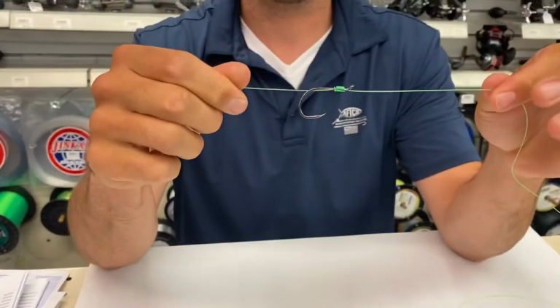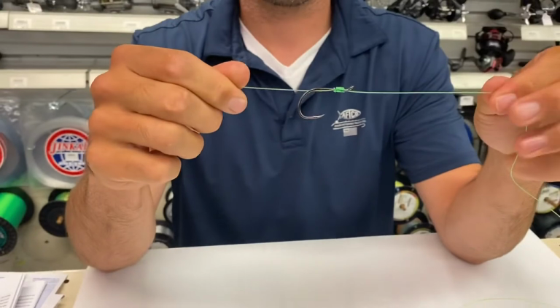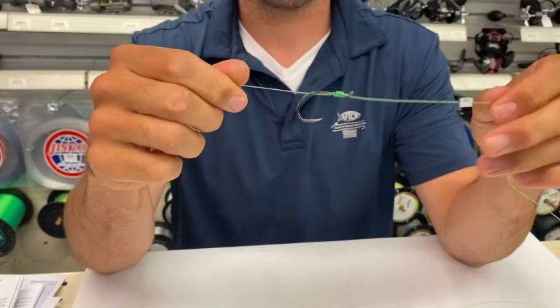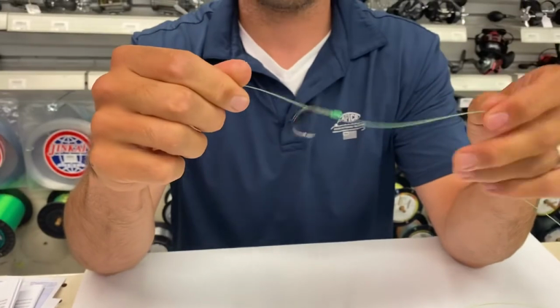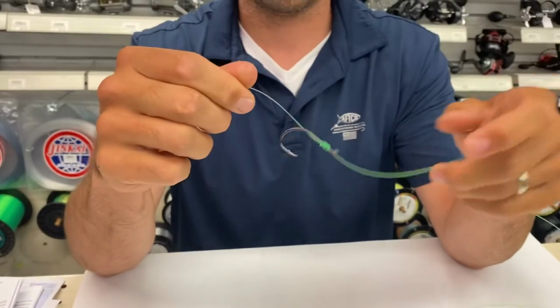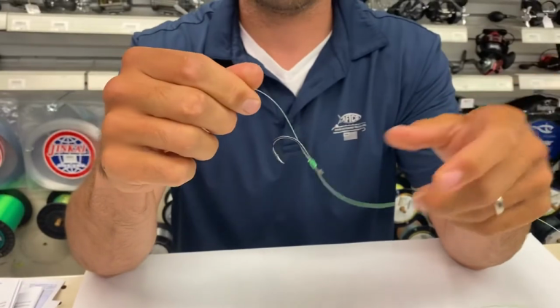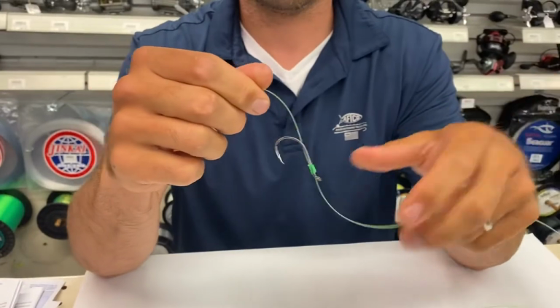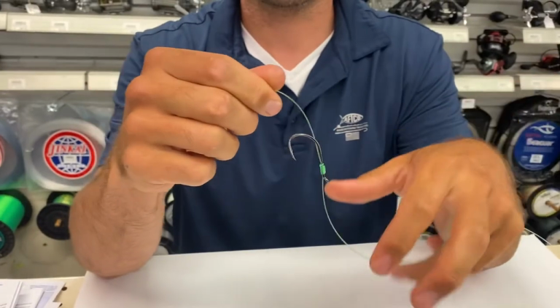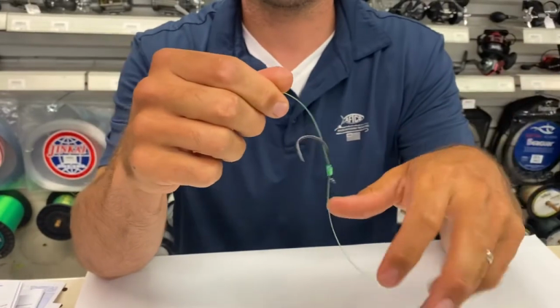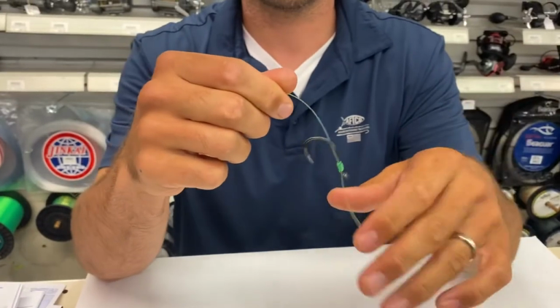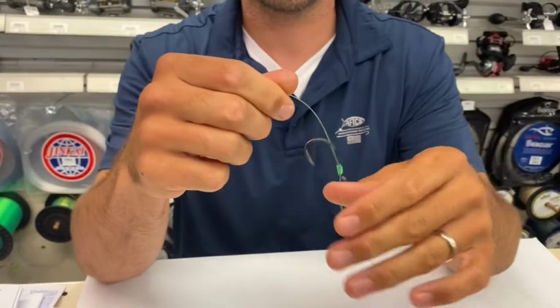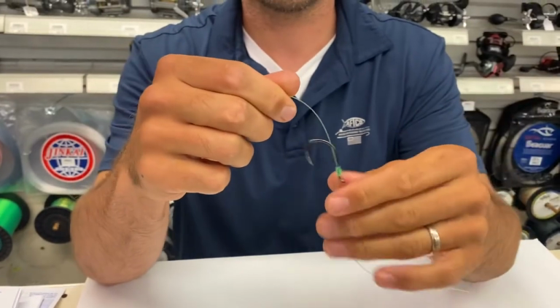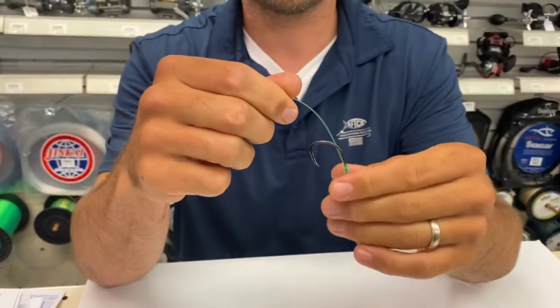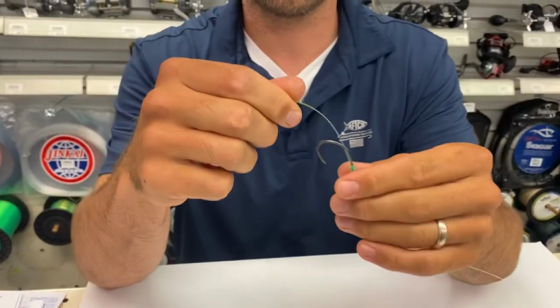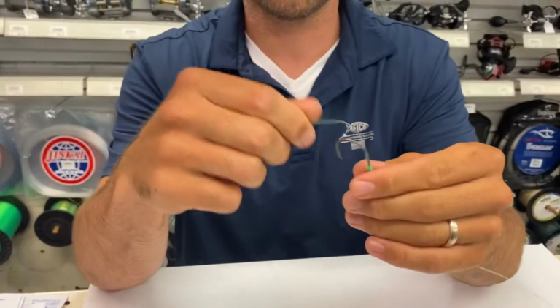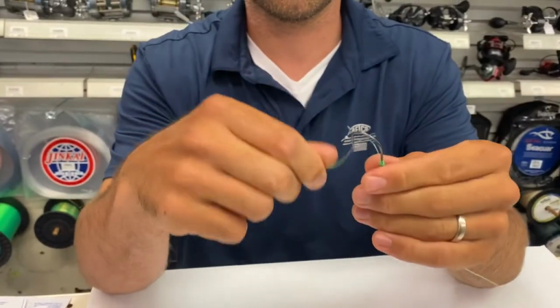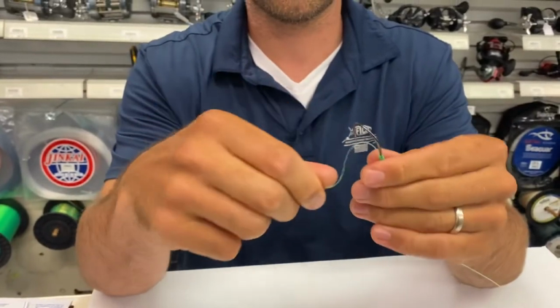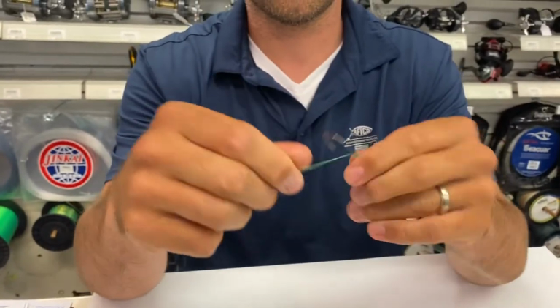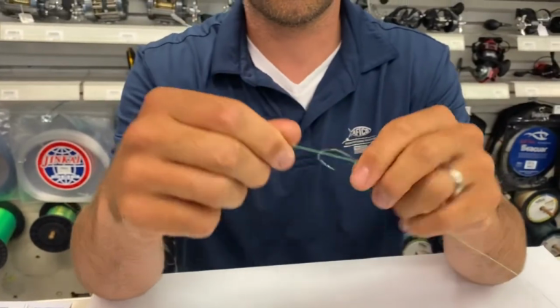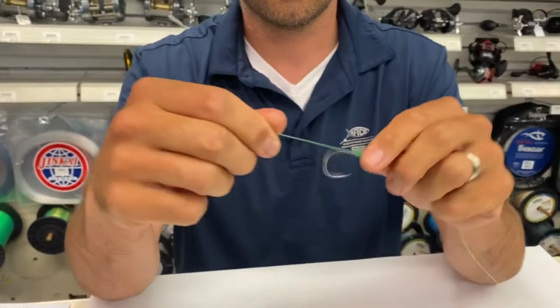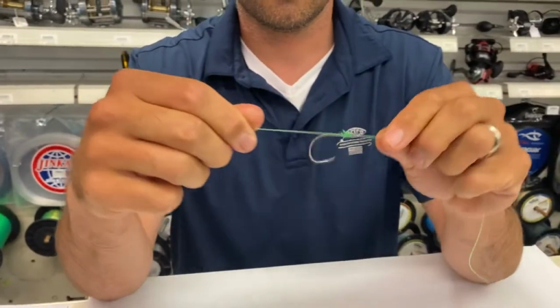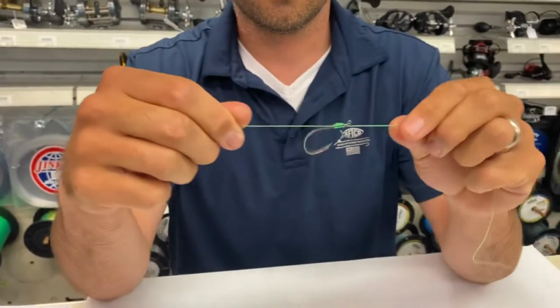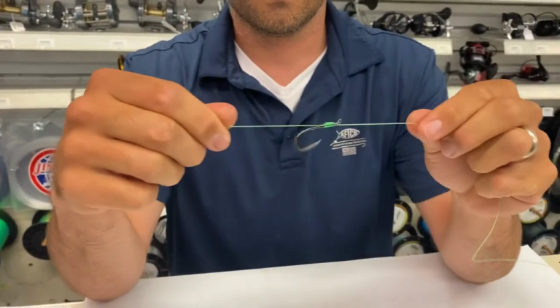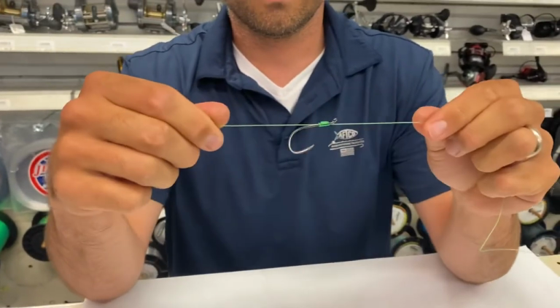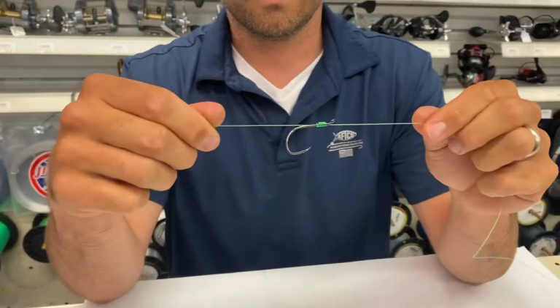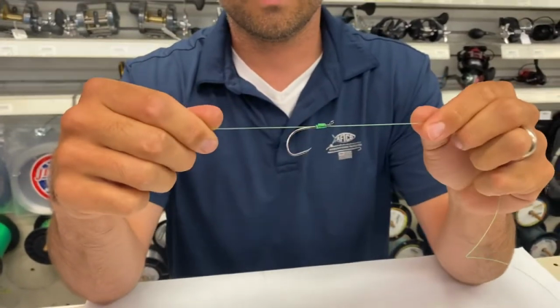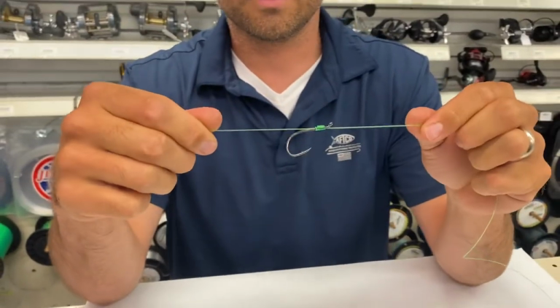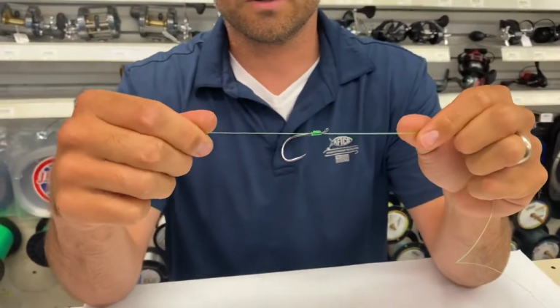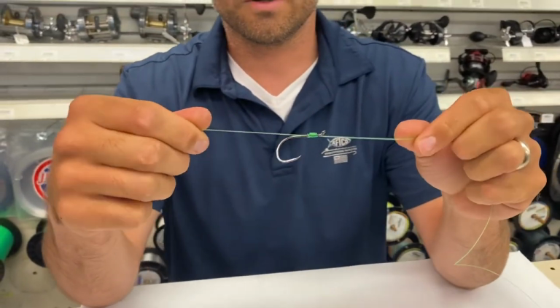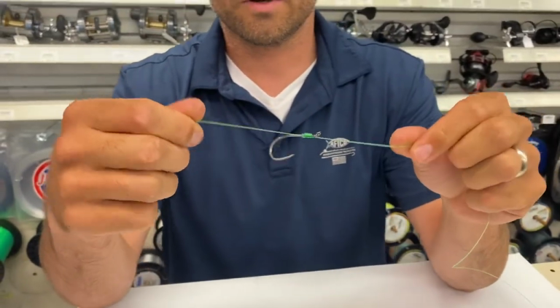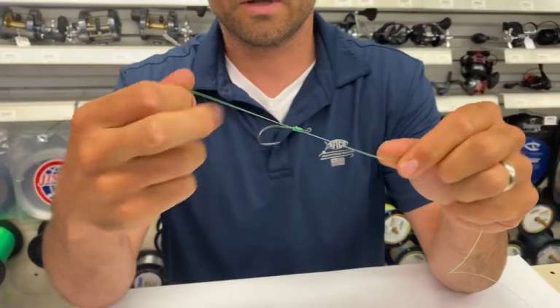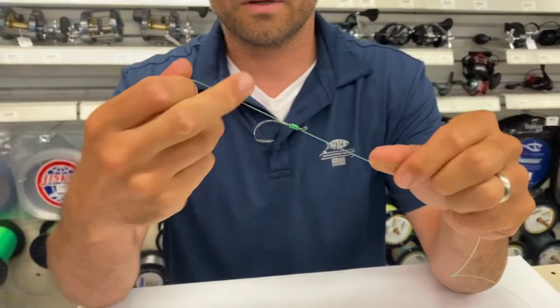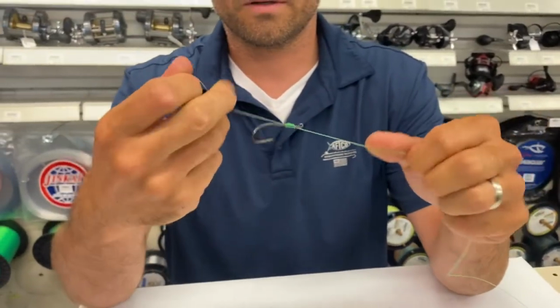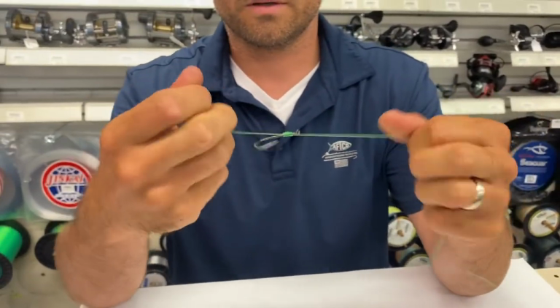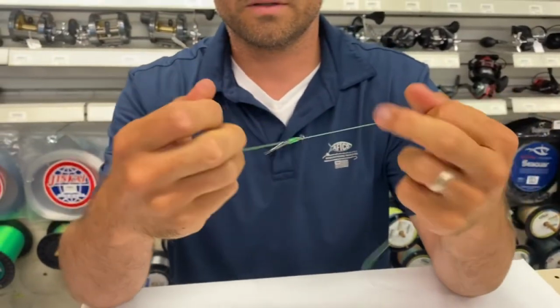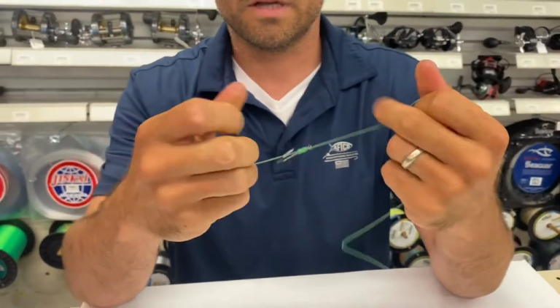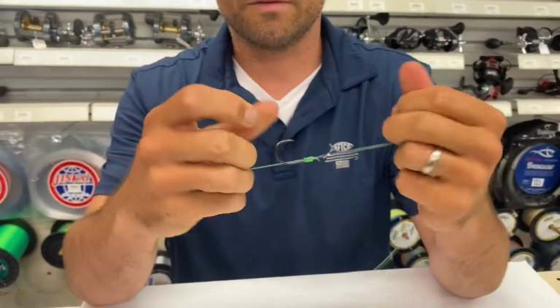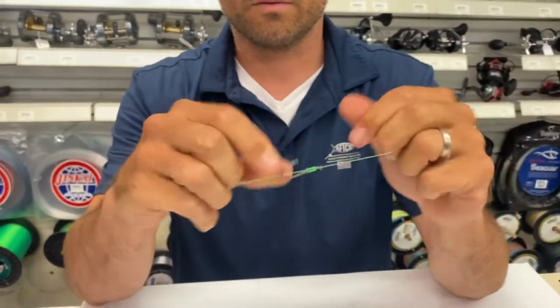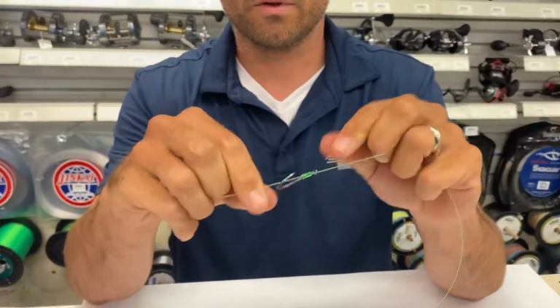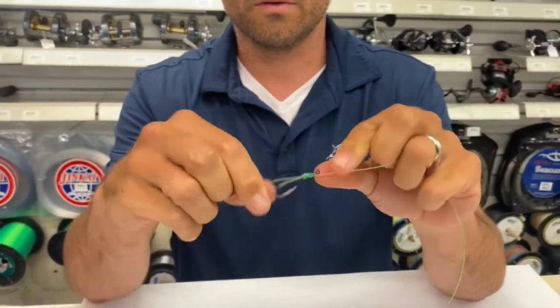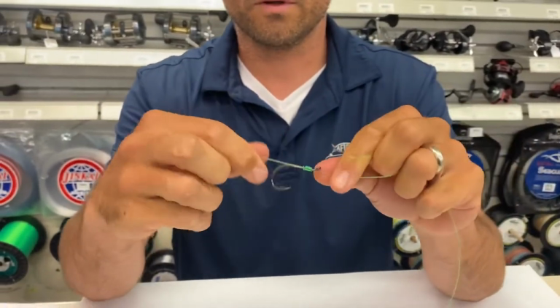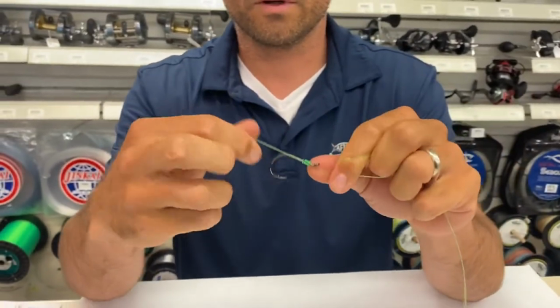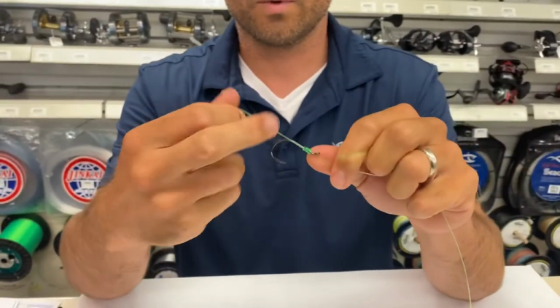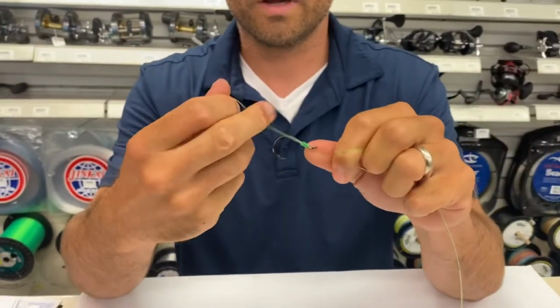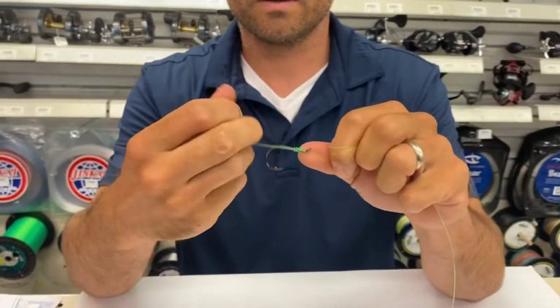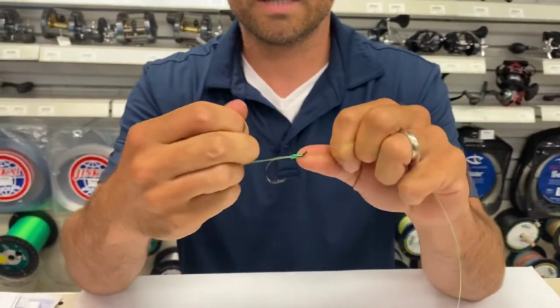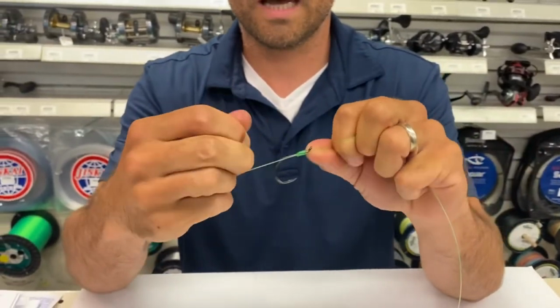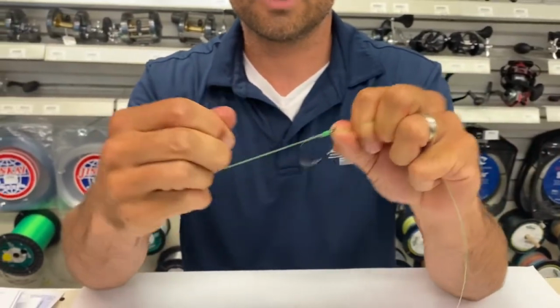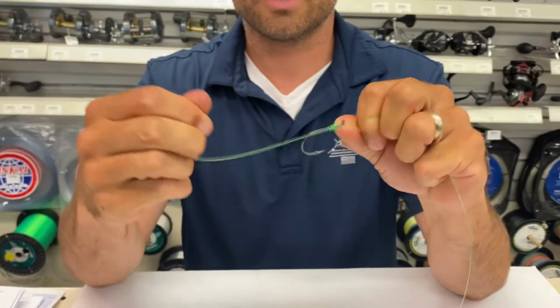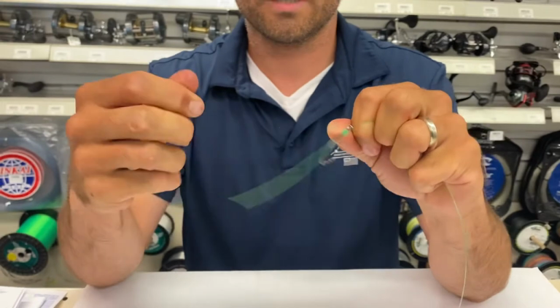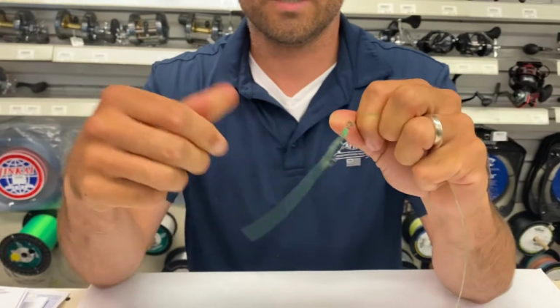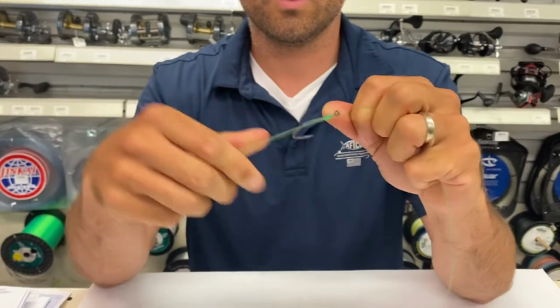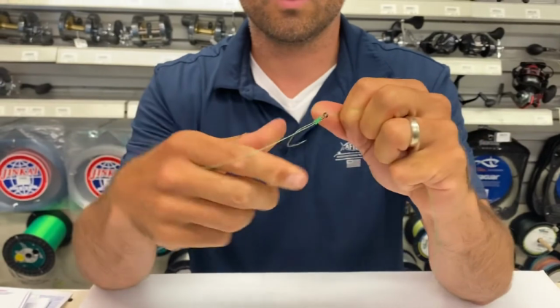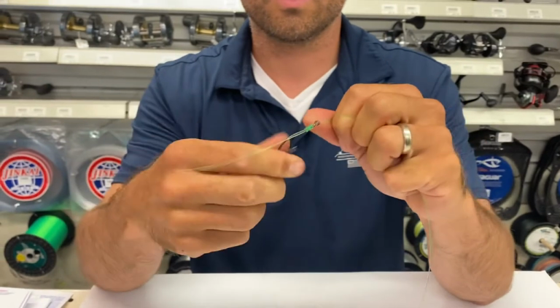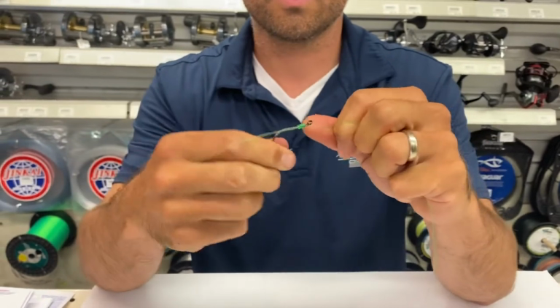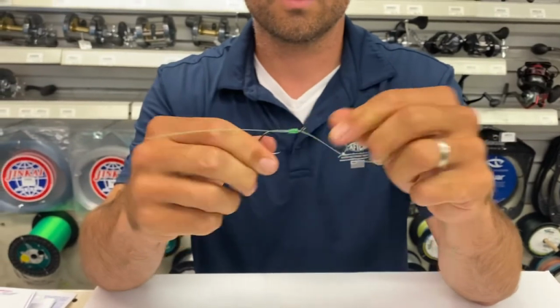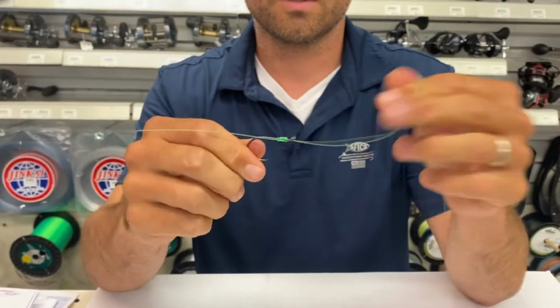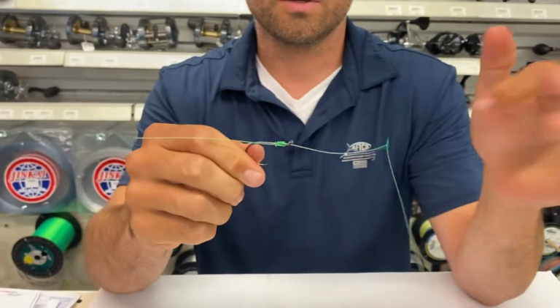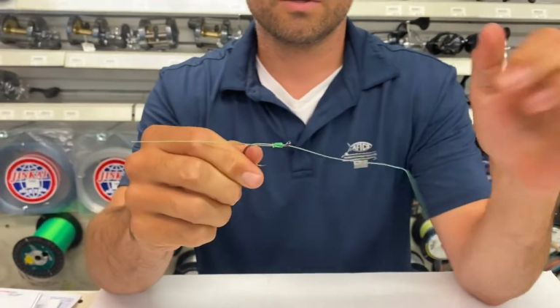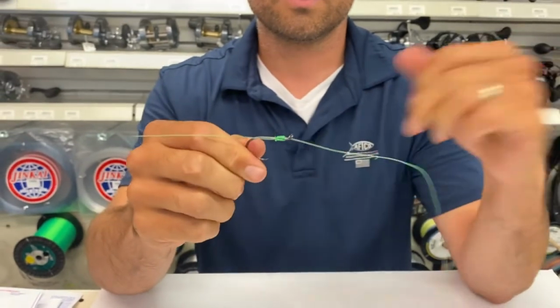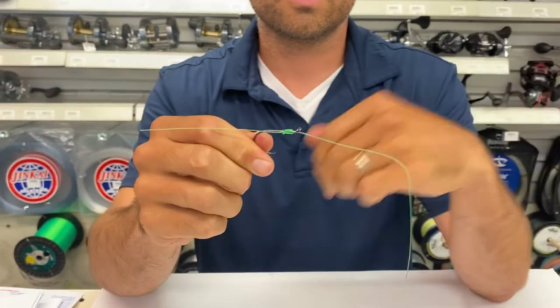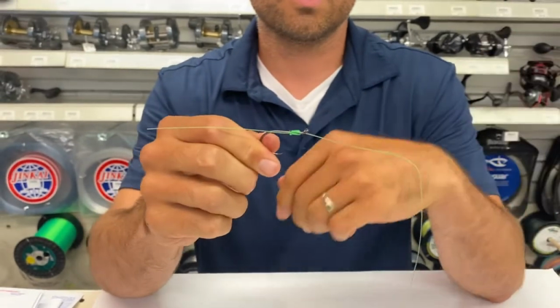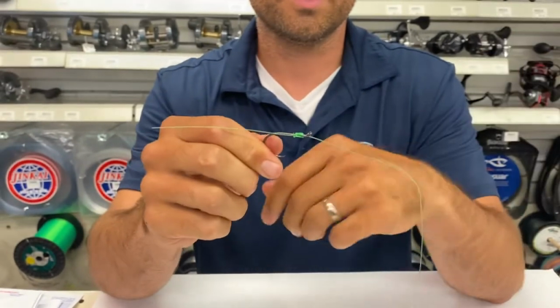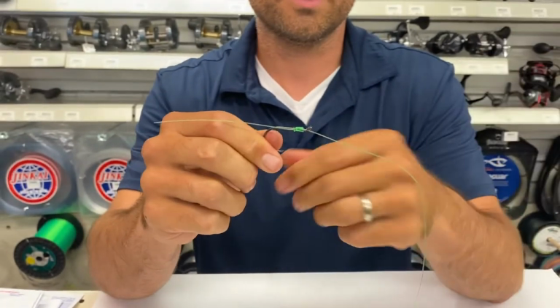If you haven't ever seen one of those before, you should learn it. It's definitely a really, really good way to attach a hook to a leader.